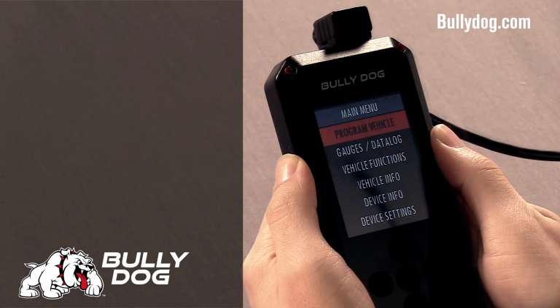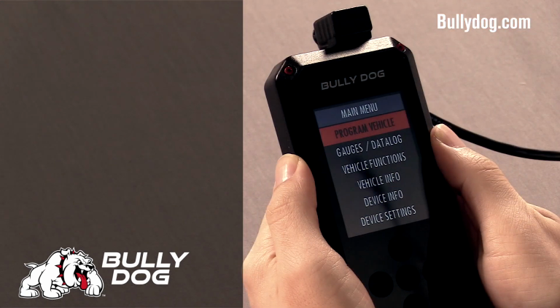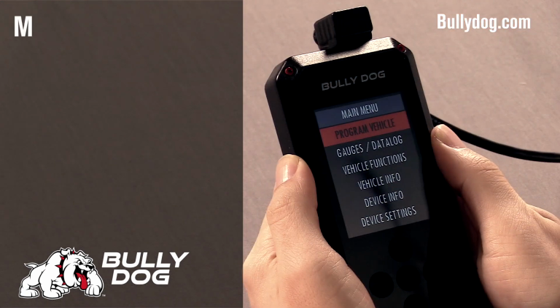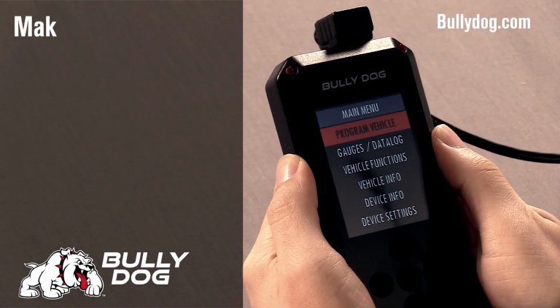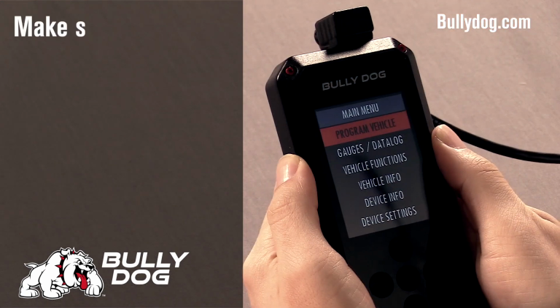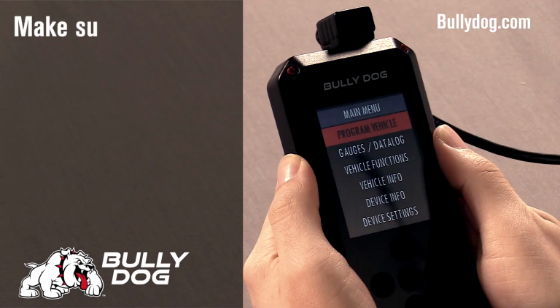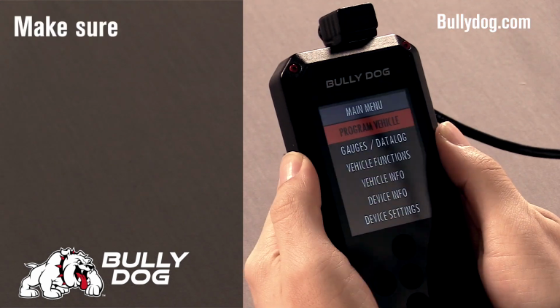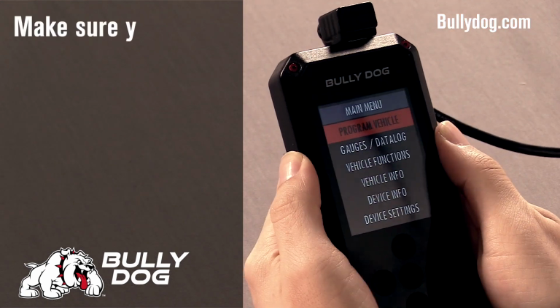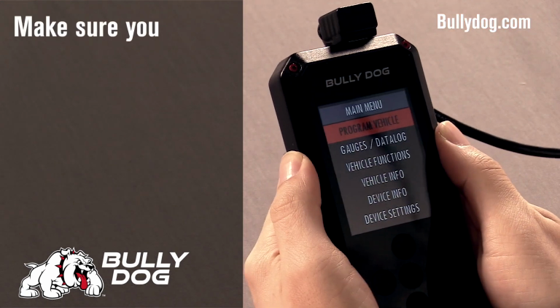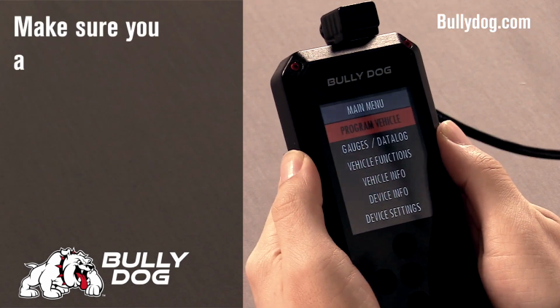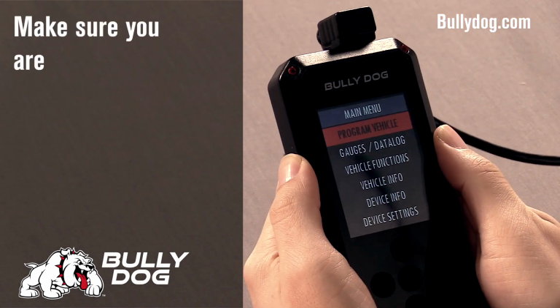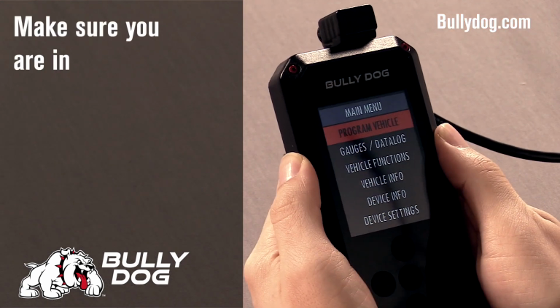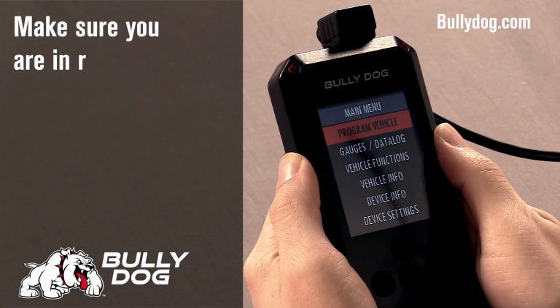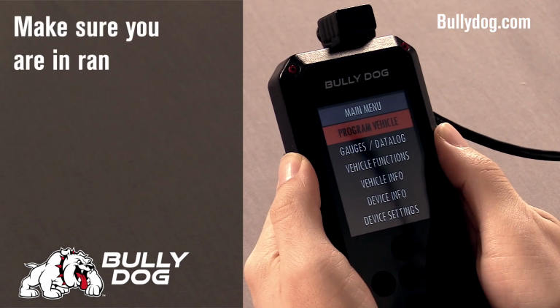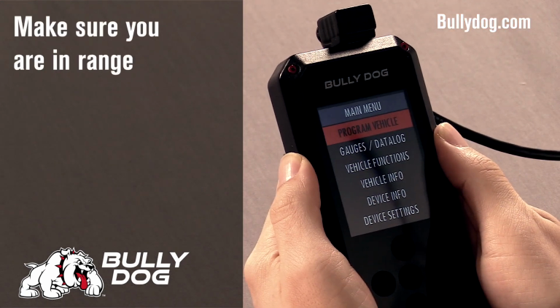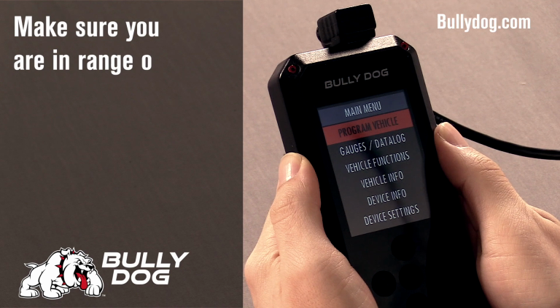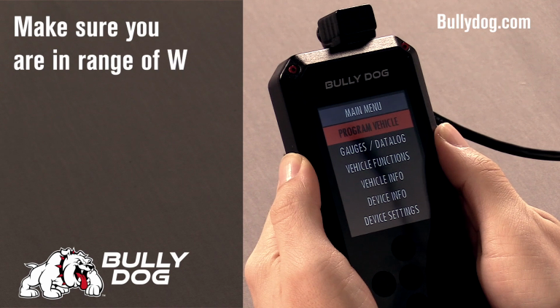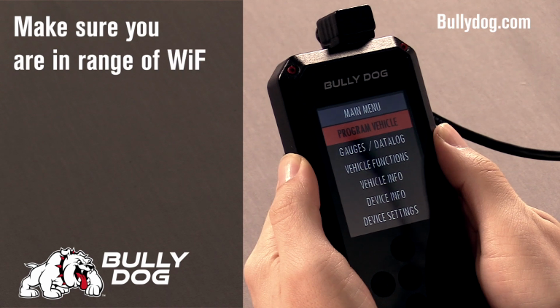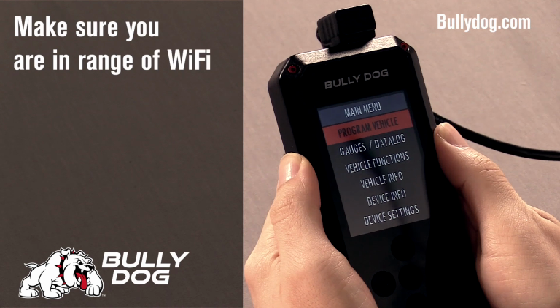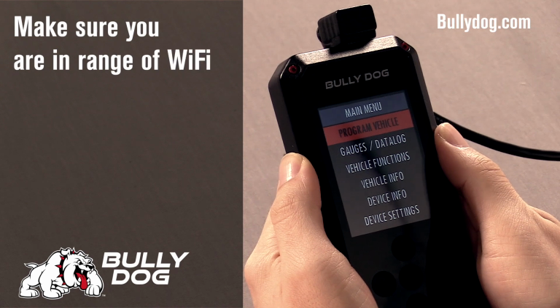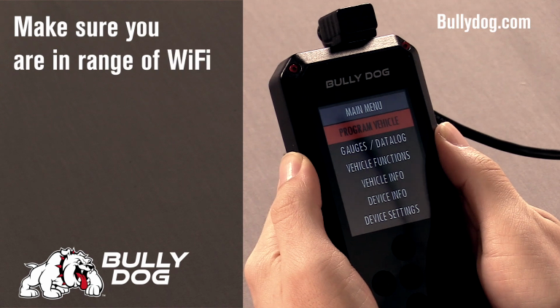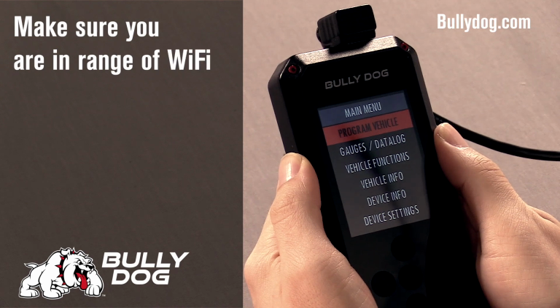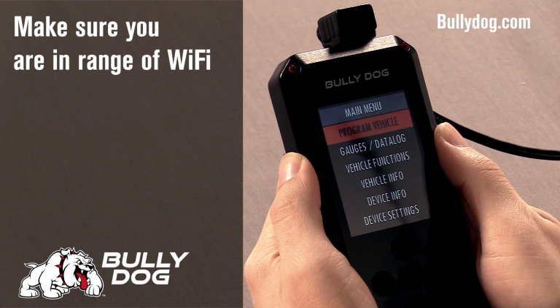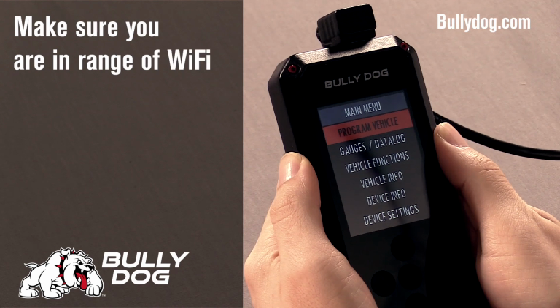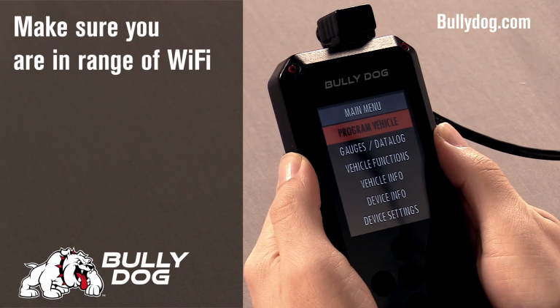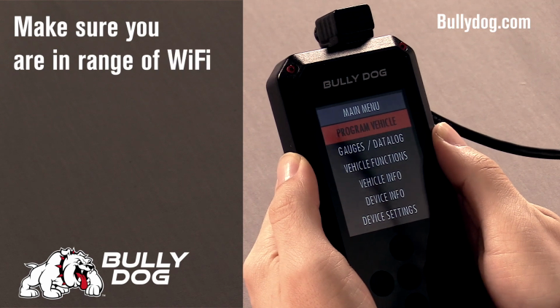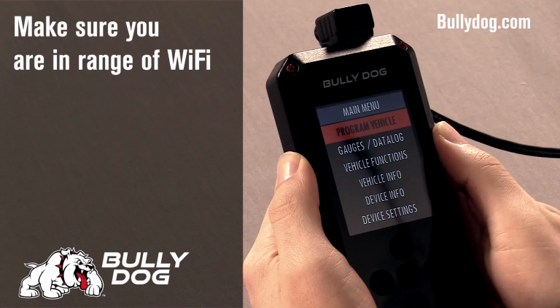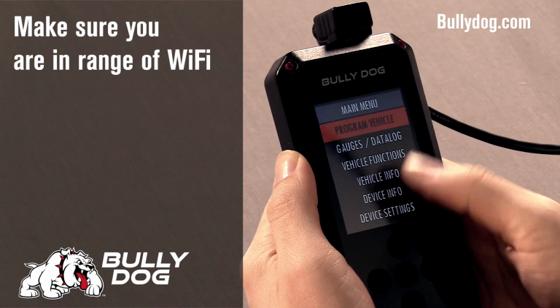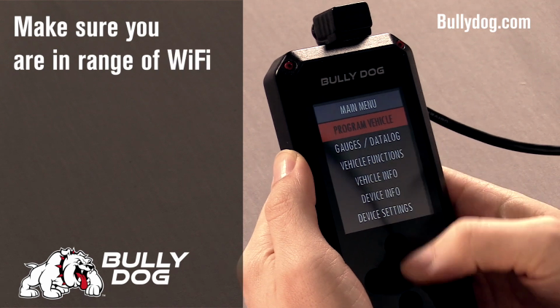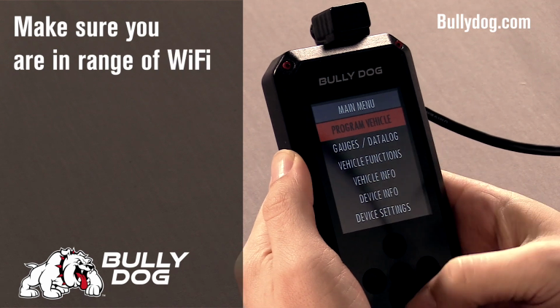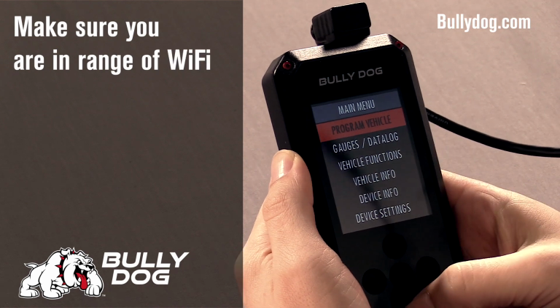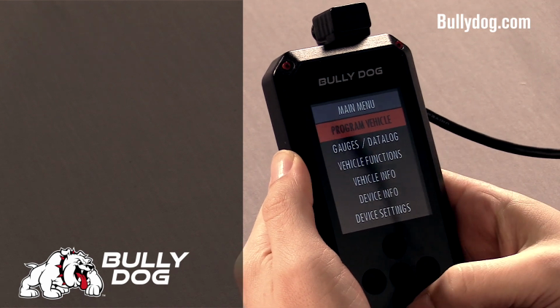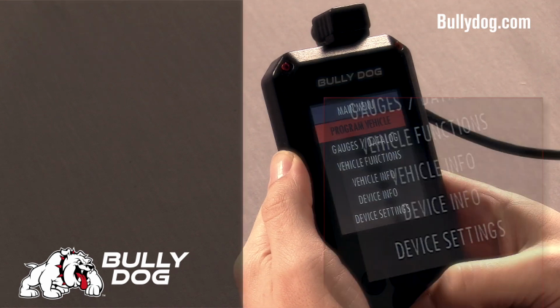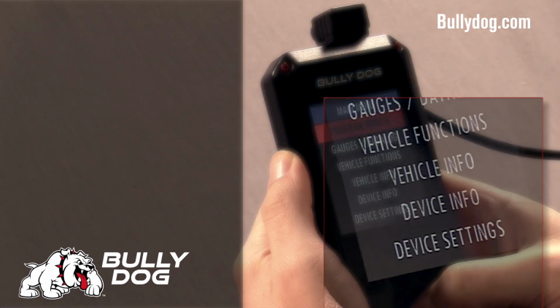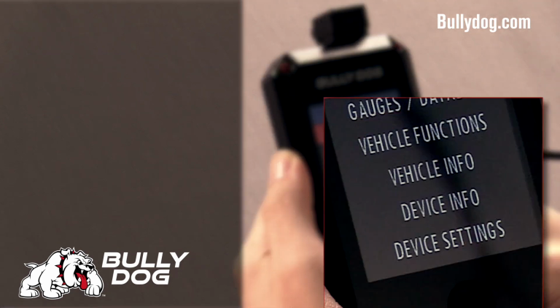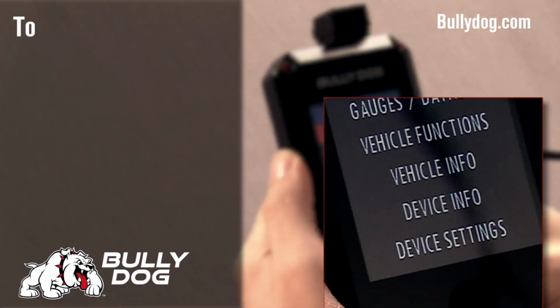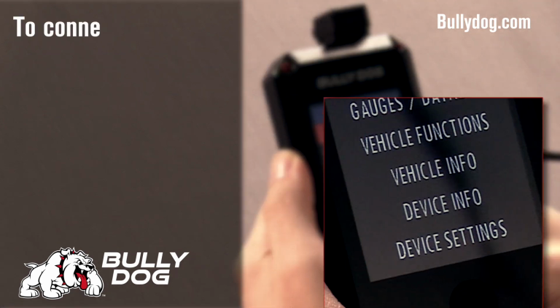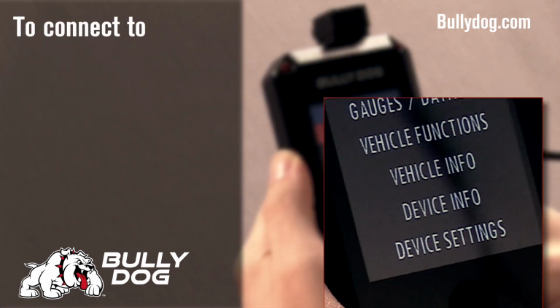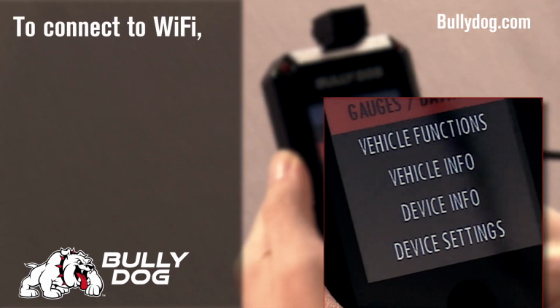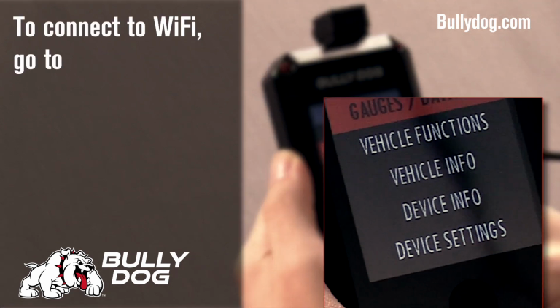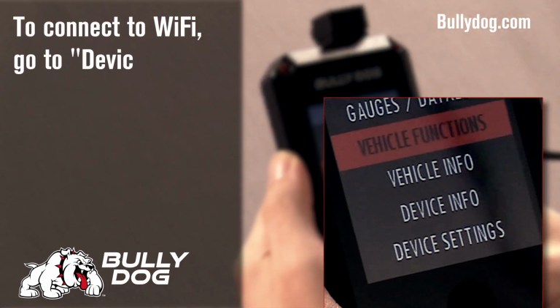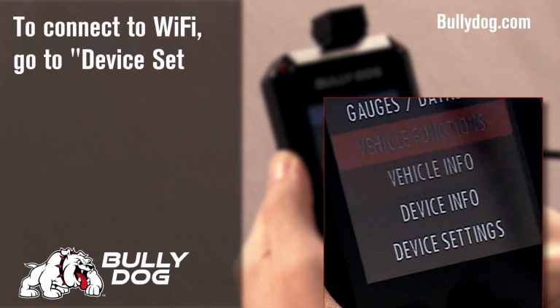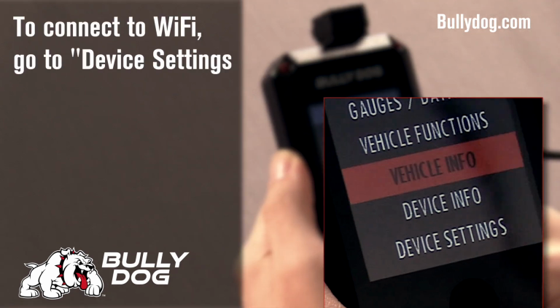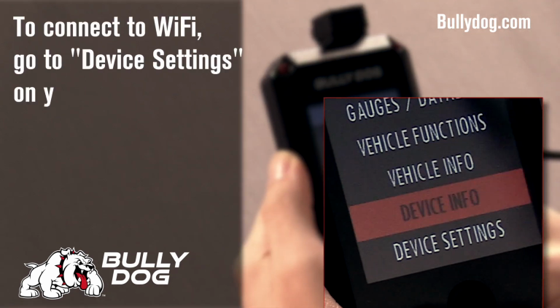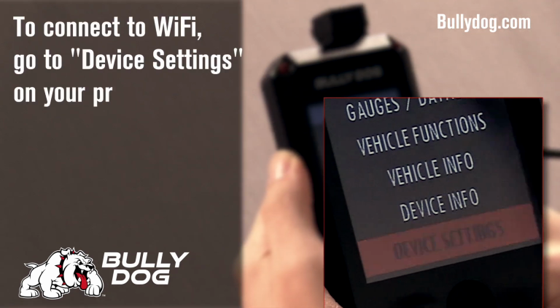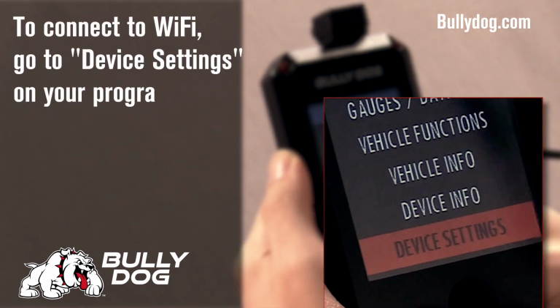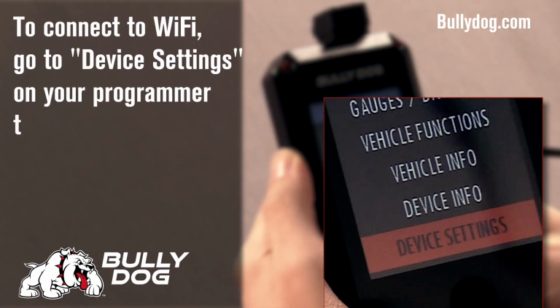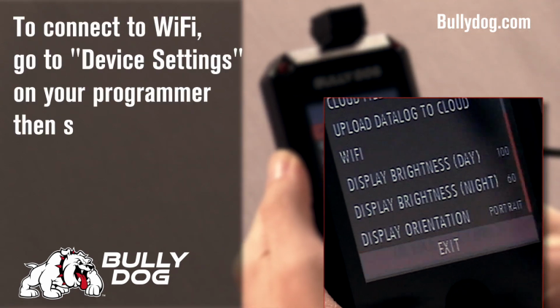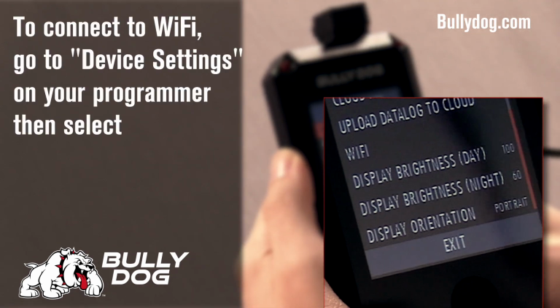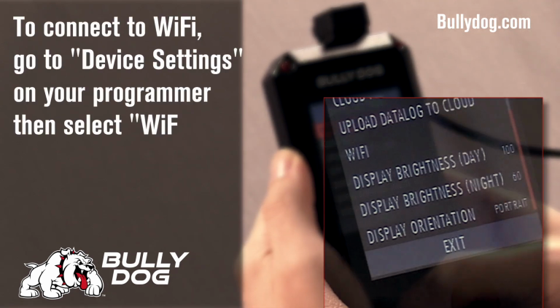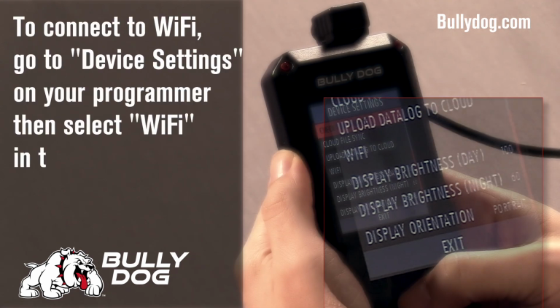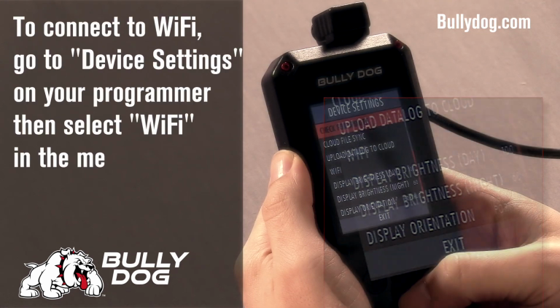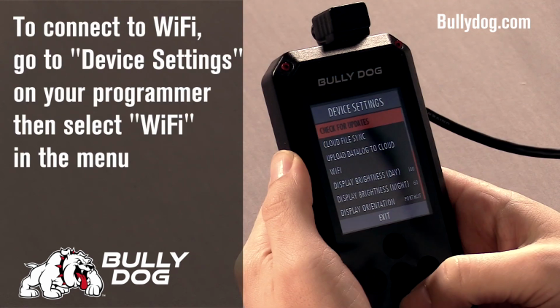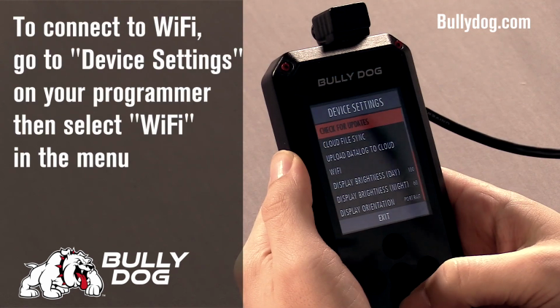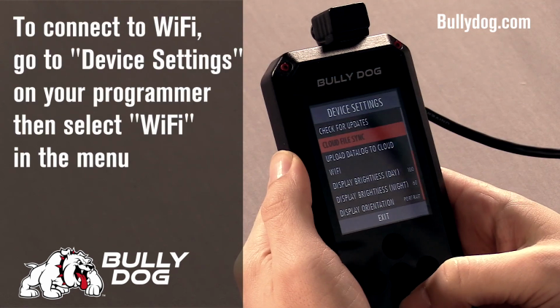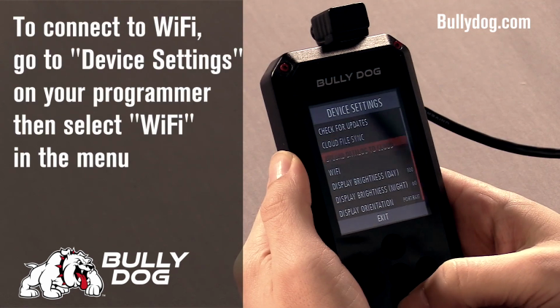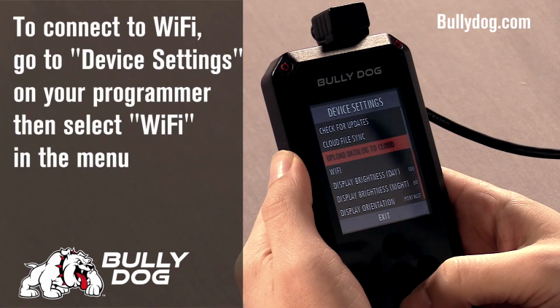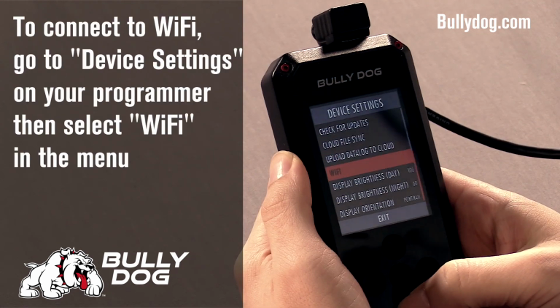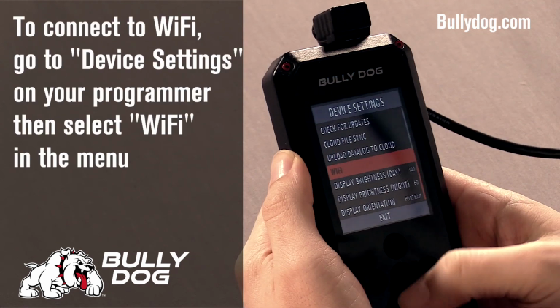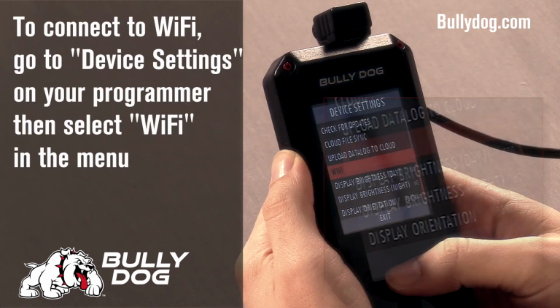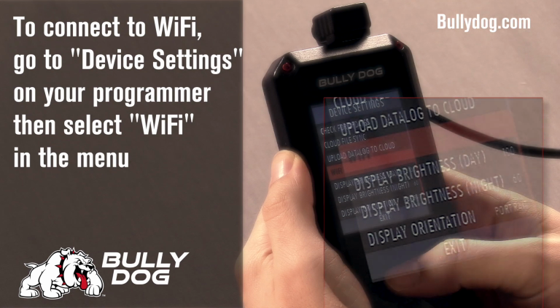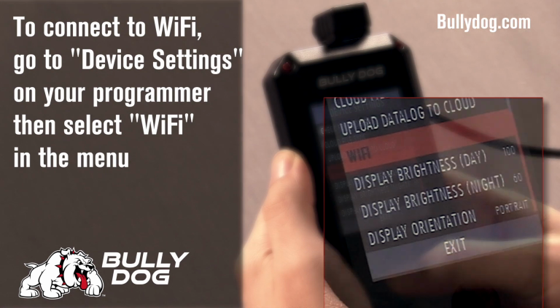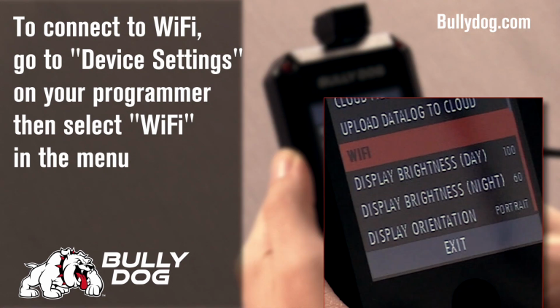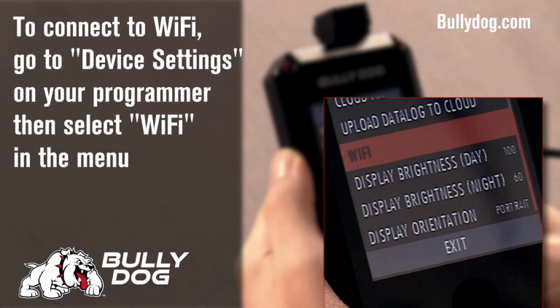Ensure that you're in range of Wi-Fi and connect your BDX to Wi-Fi by heading to Device Settings, then Wi-Fi.